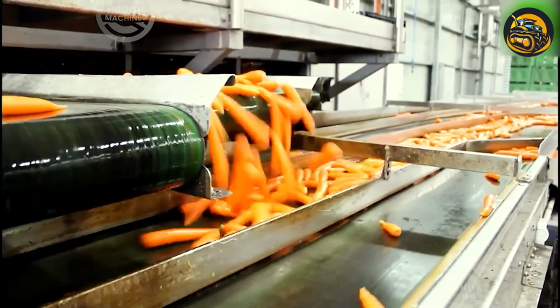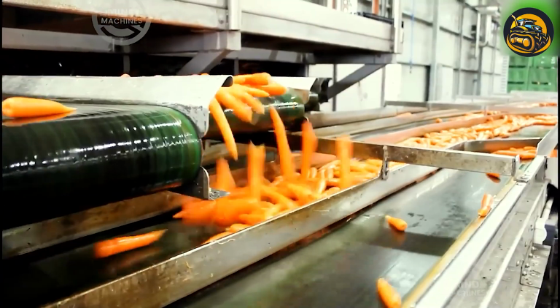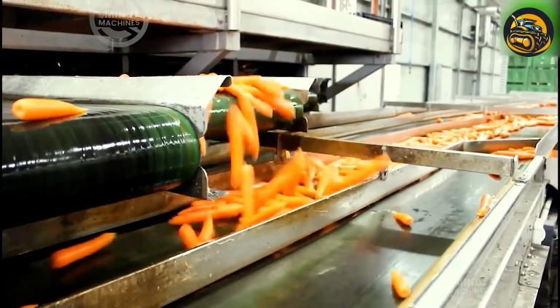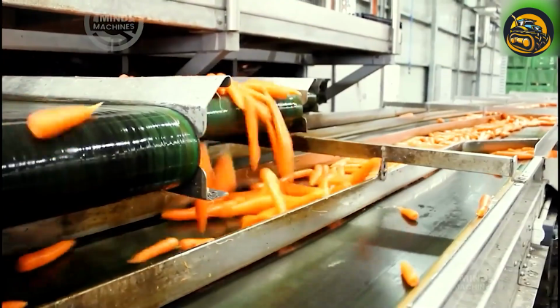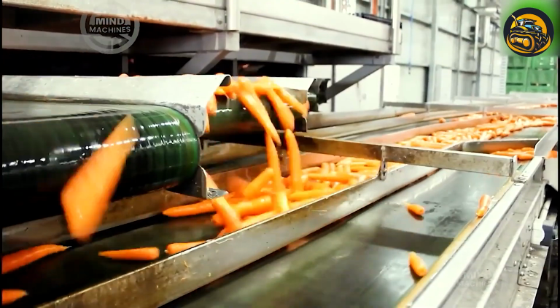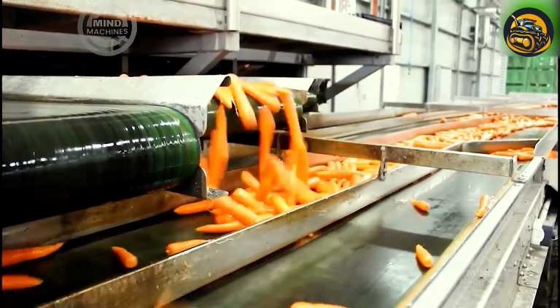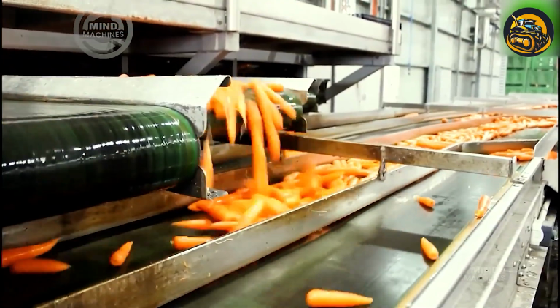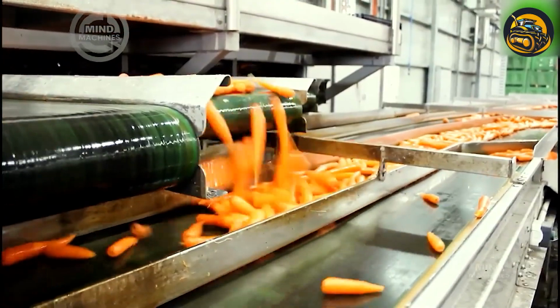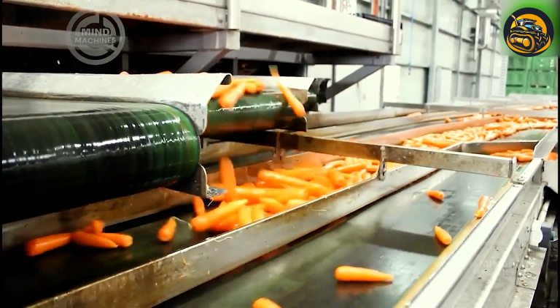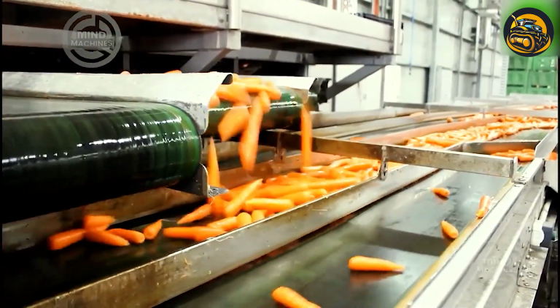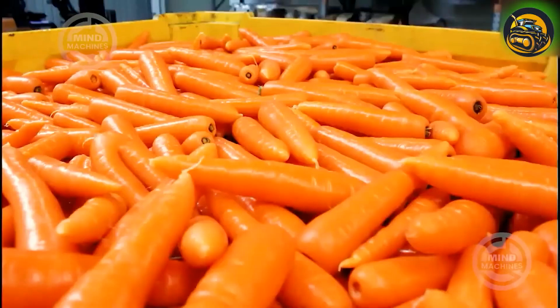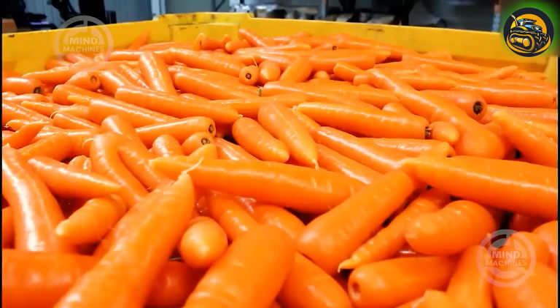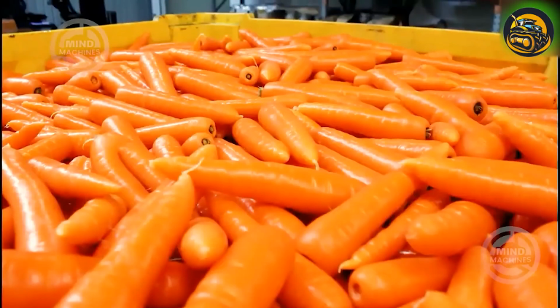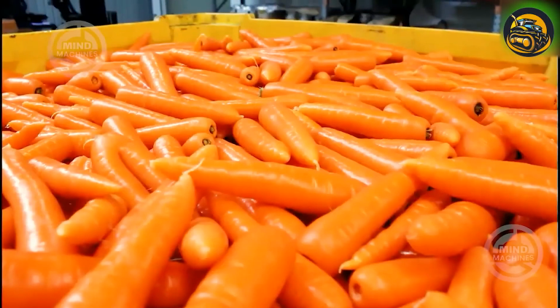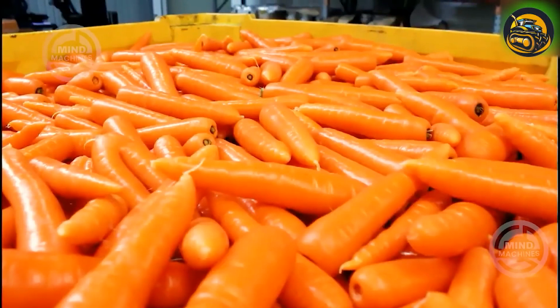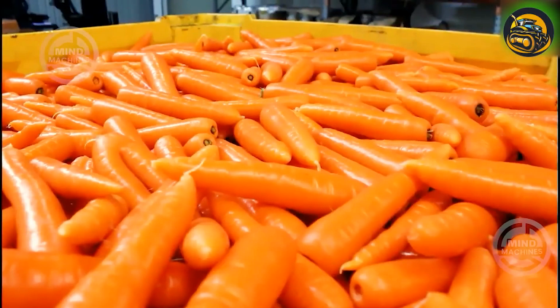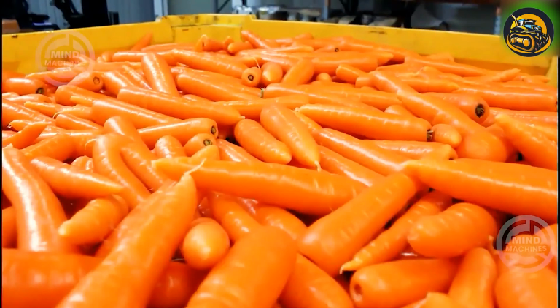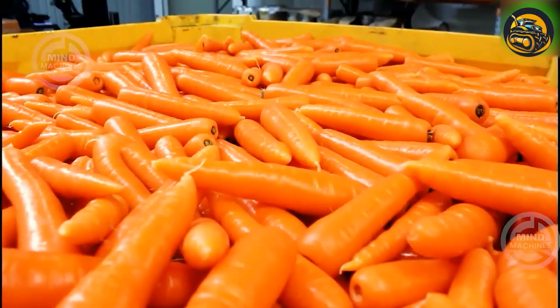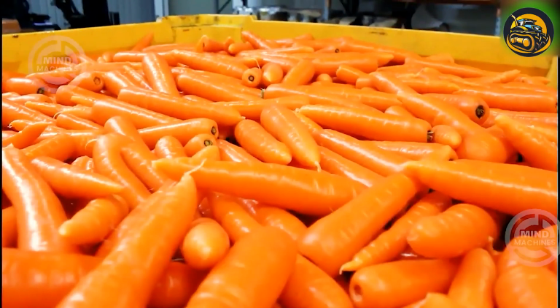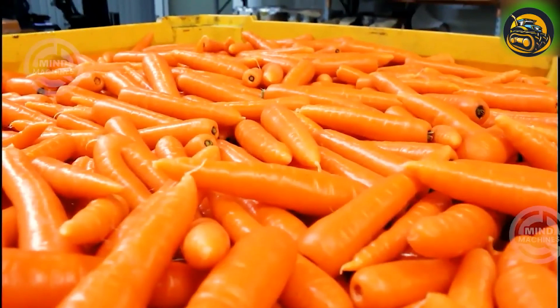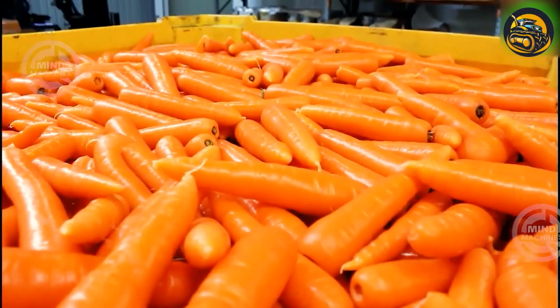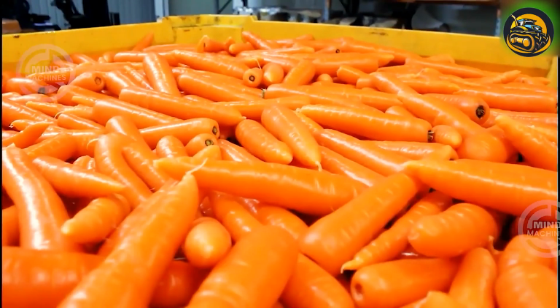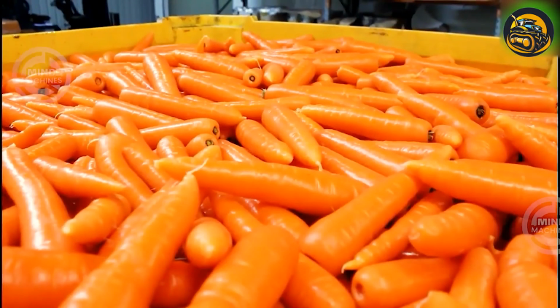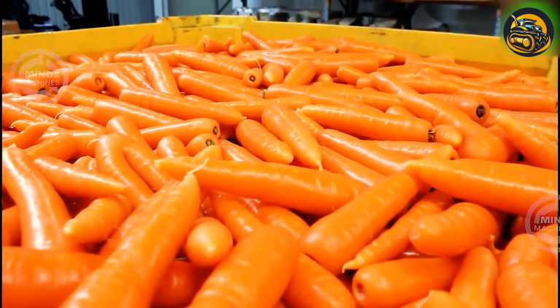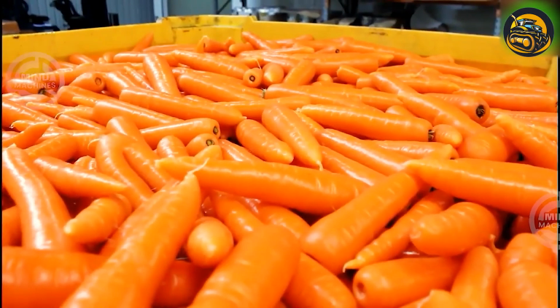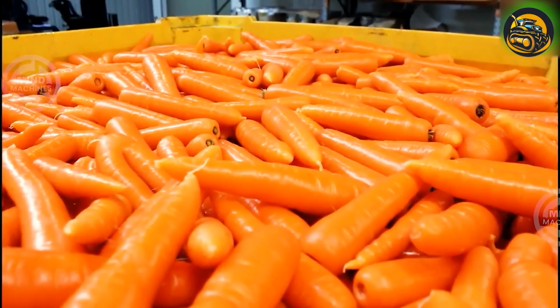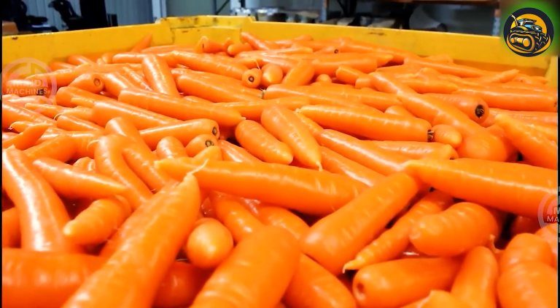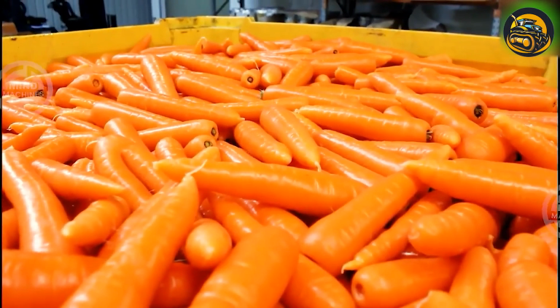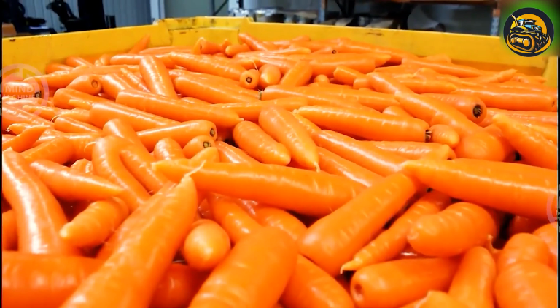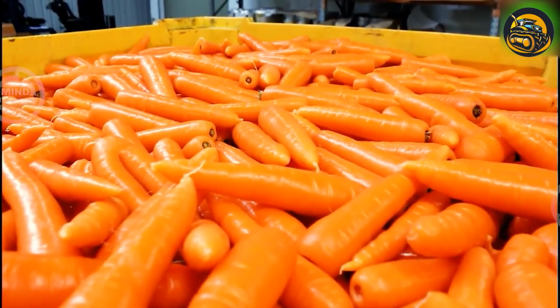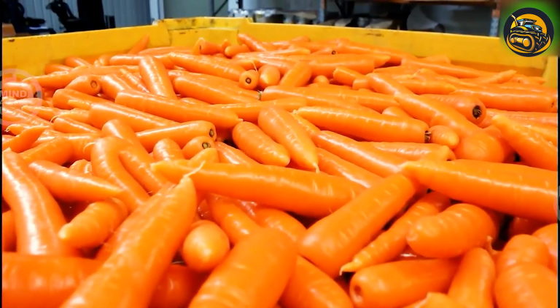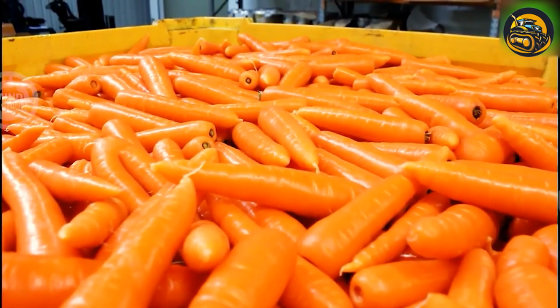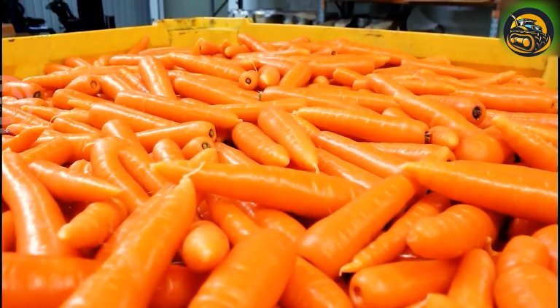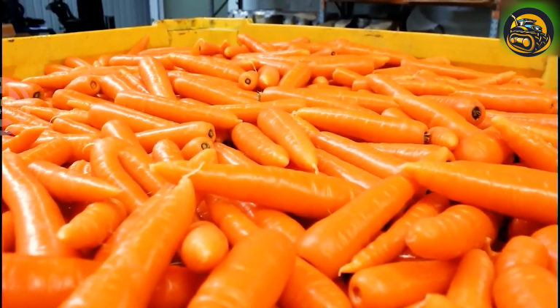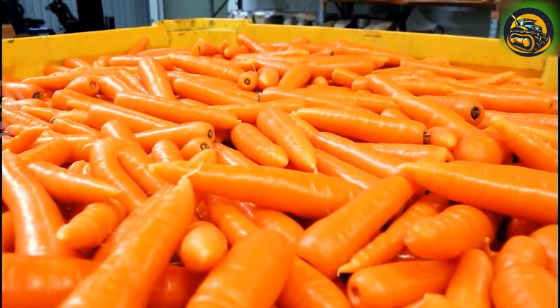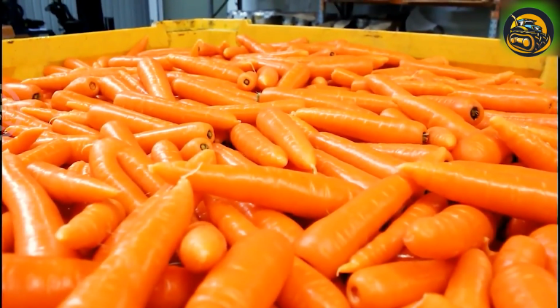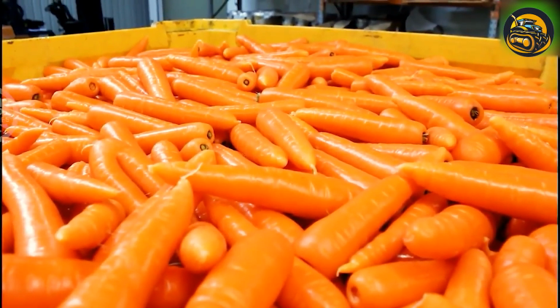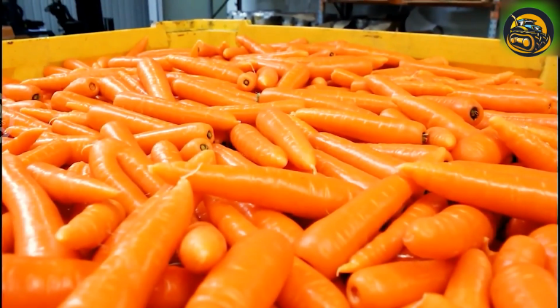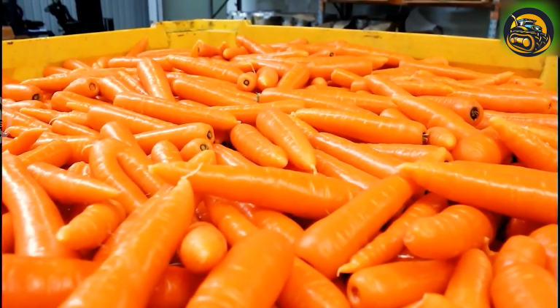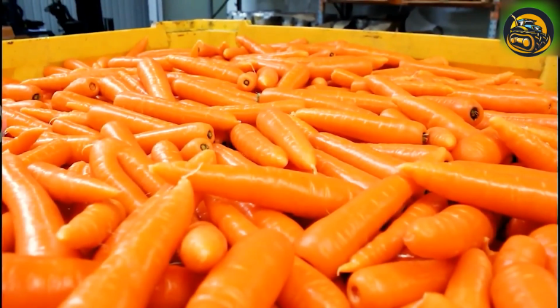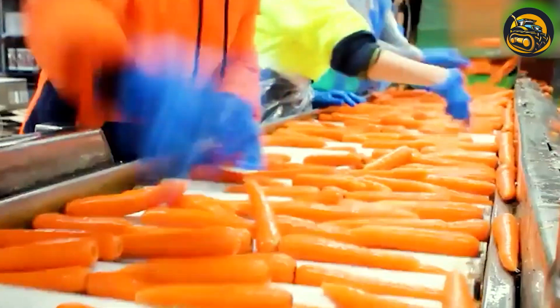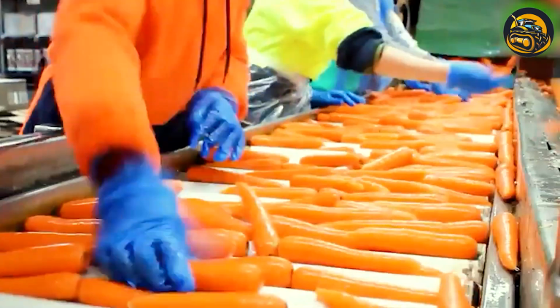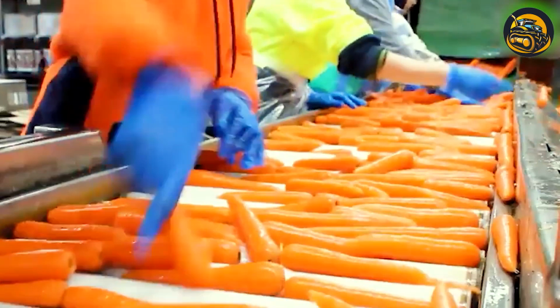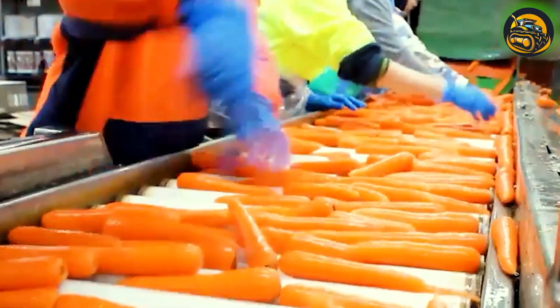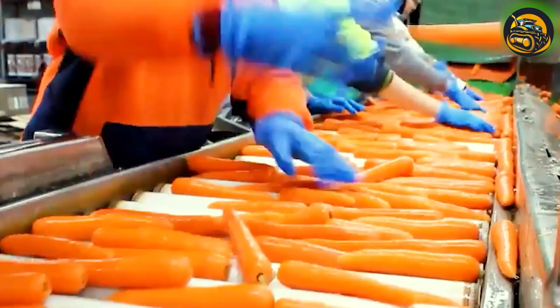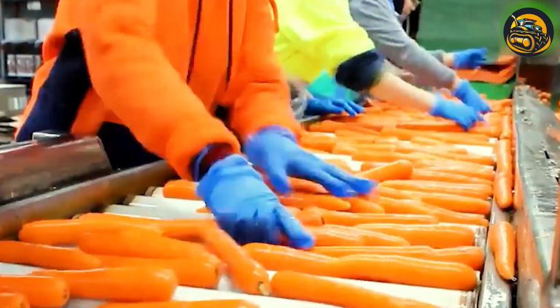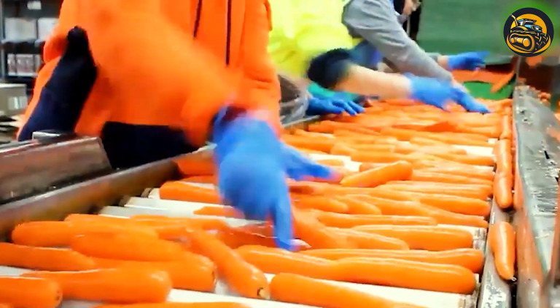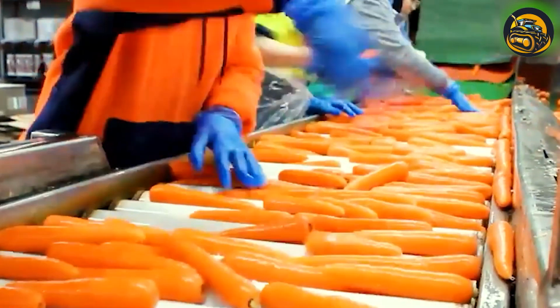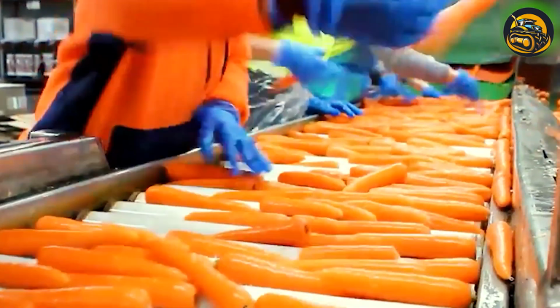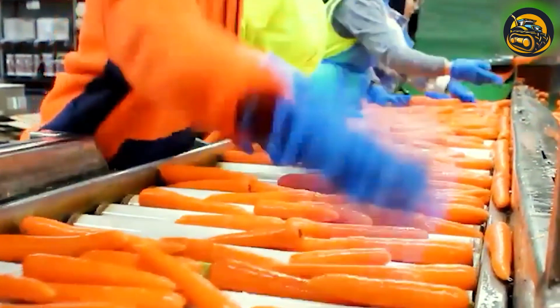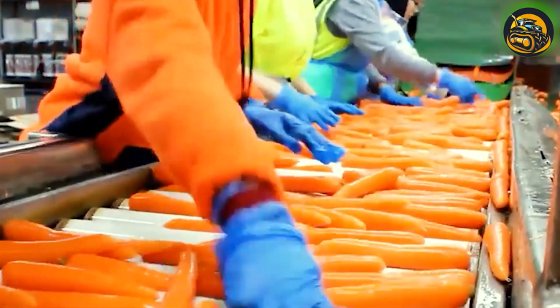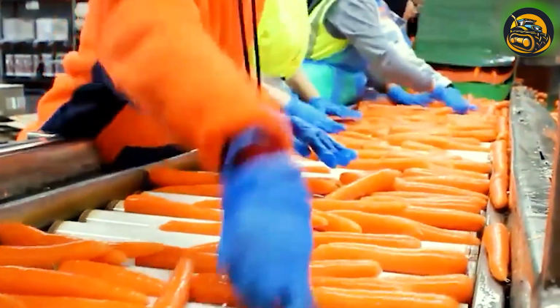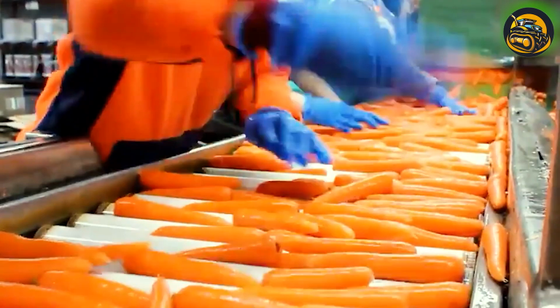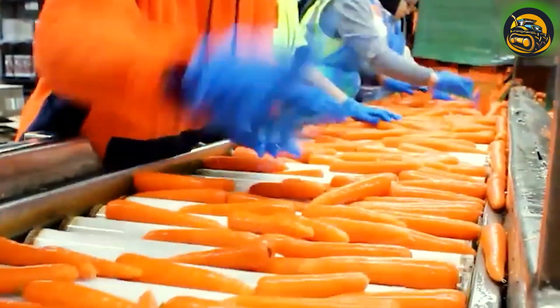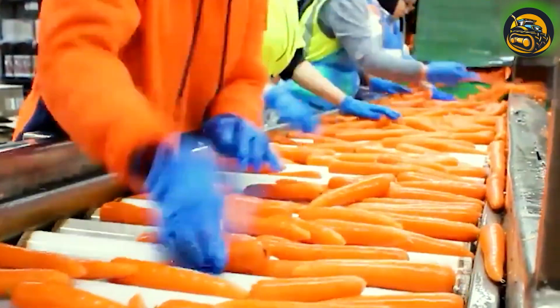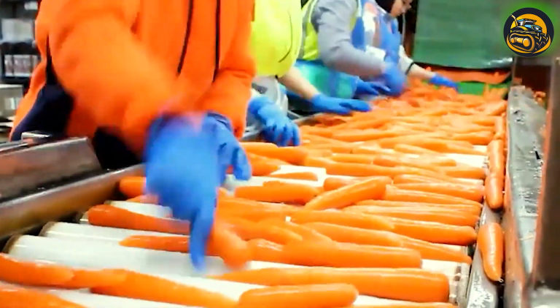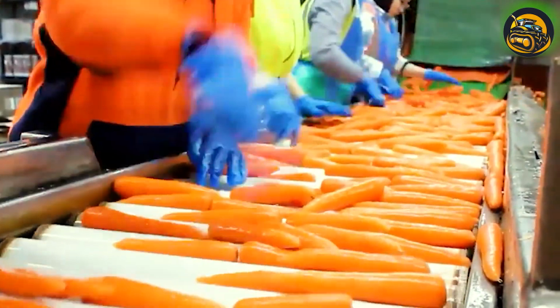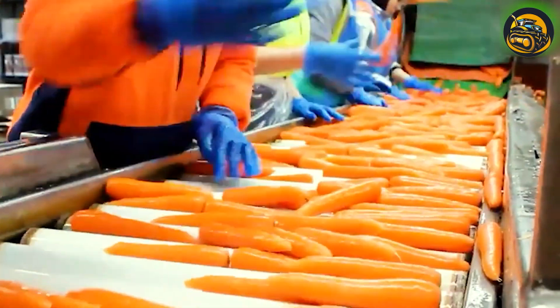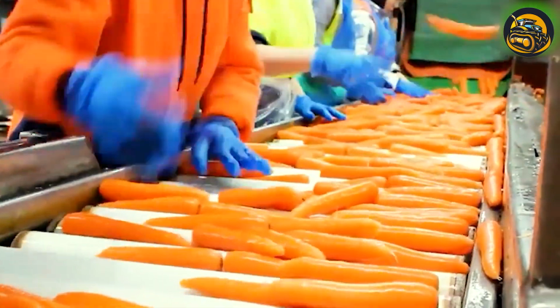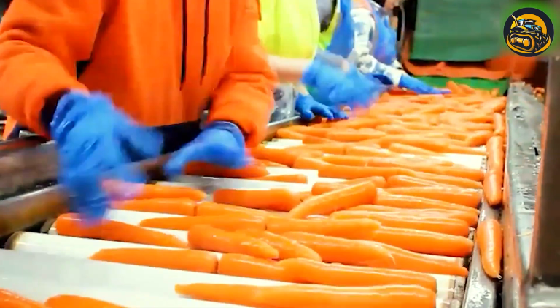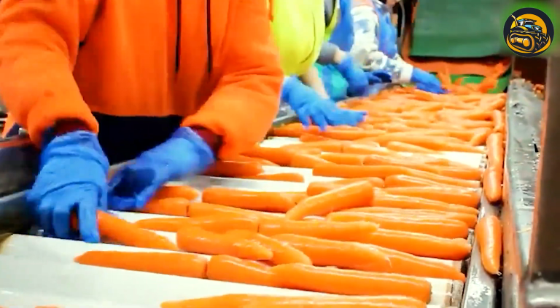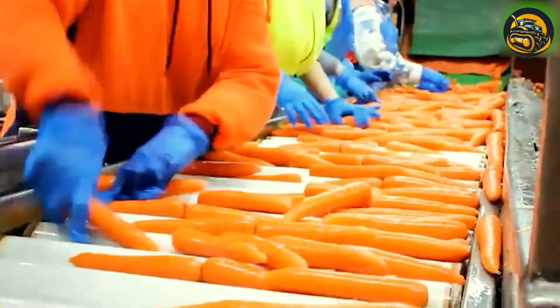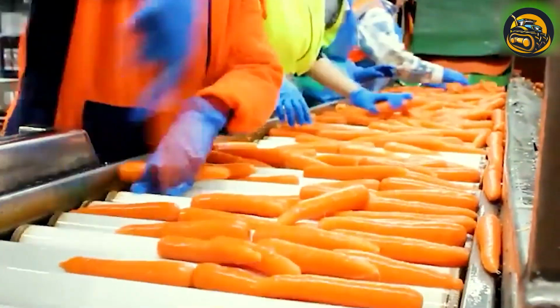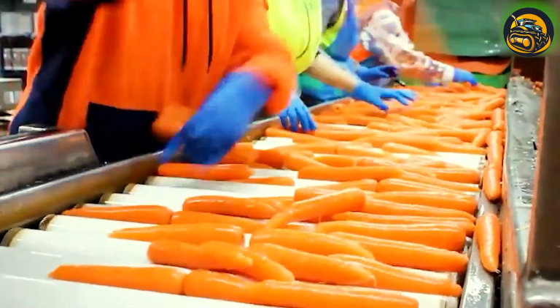Follow the seamless journey from the fields through the cleaning and packaging stages, preparing these vibrant carrots for their trip to your table.